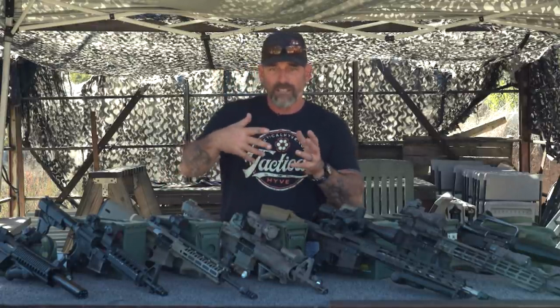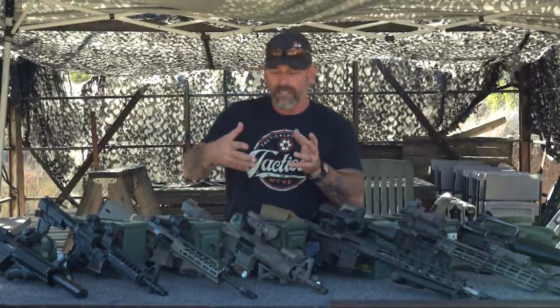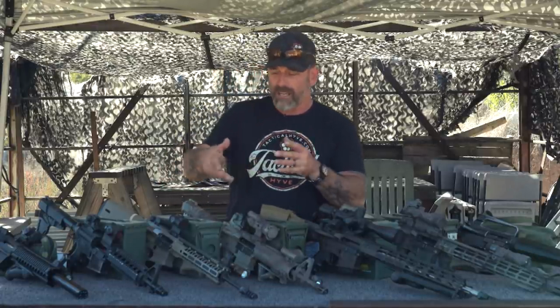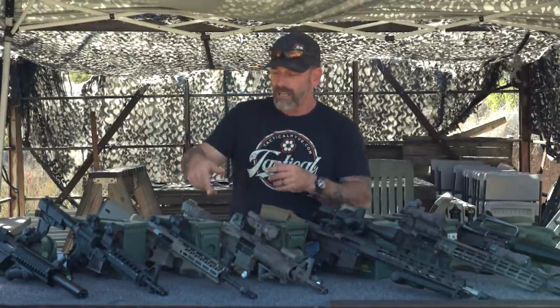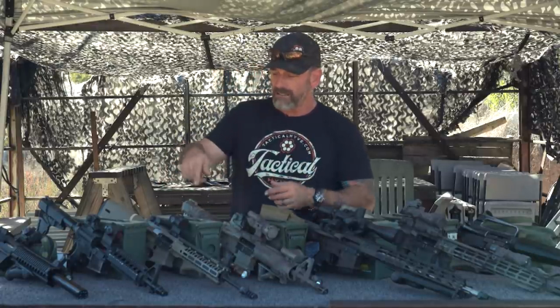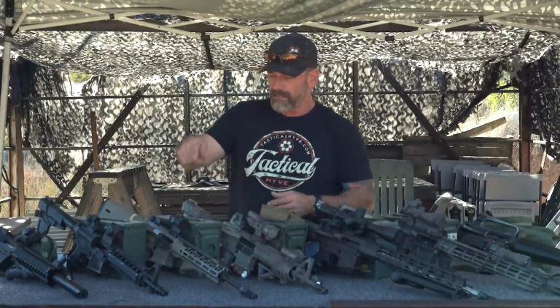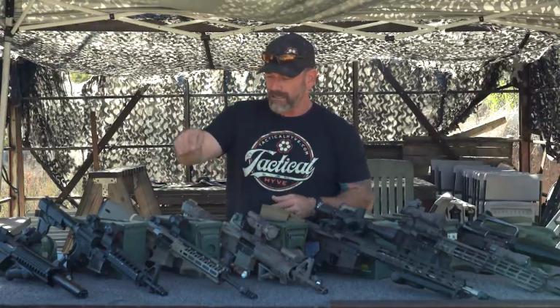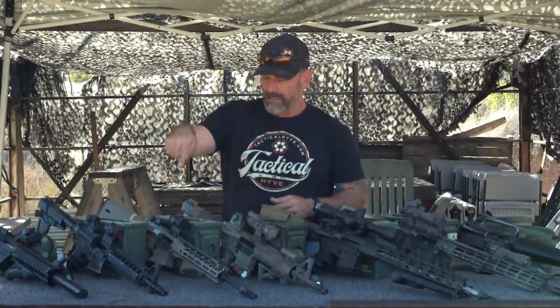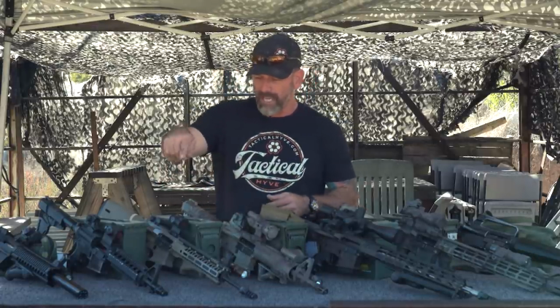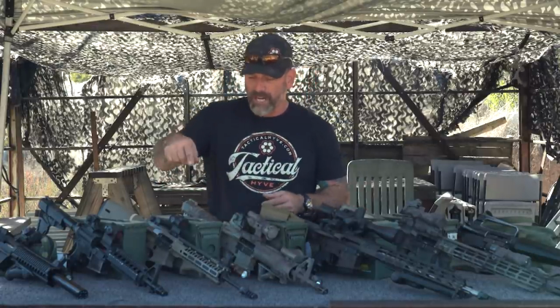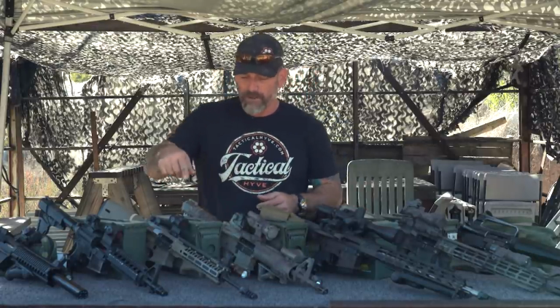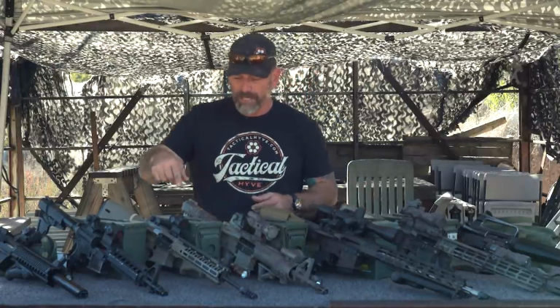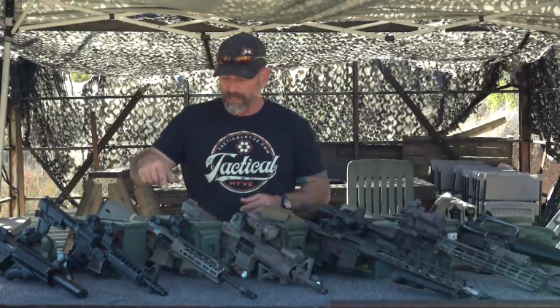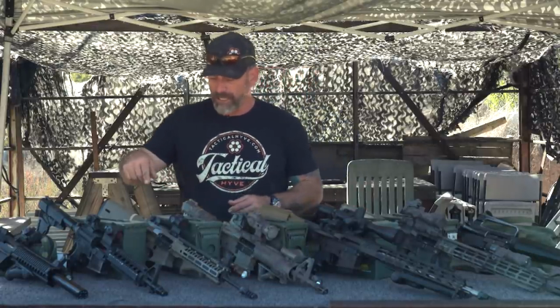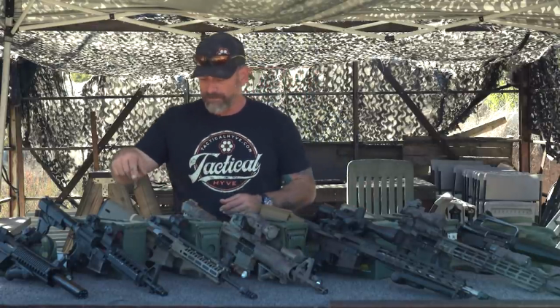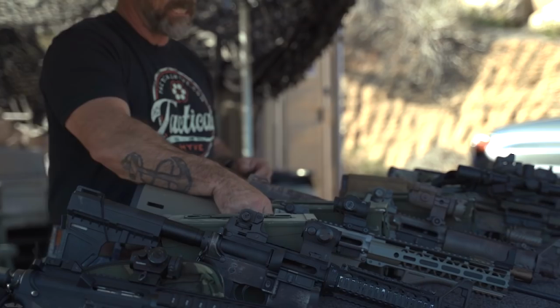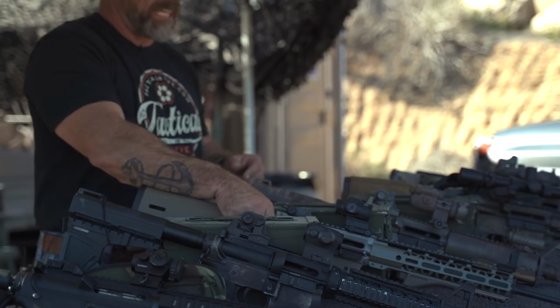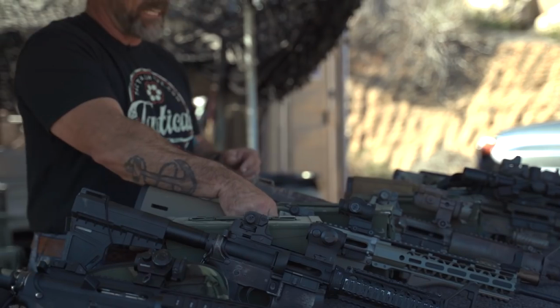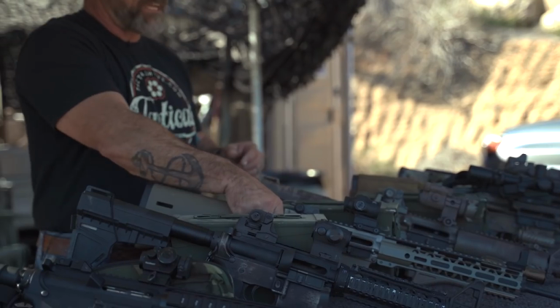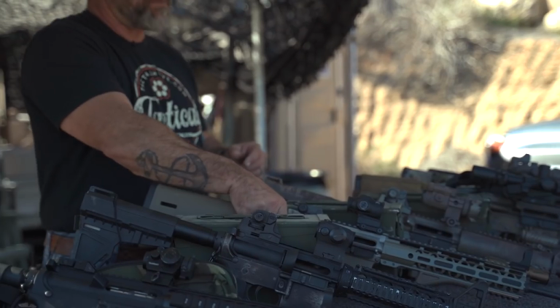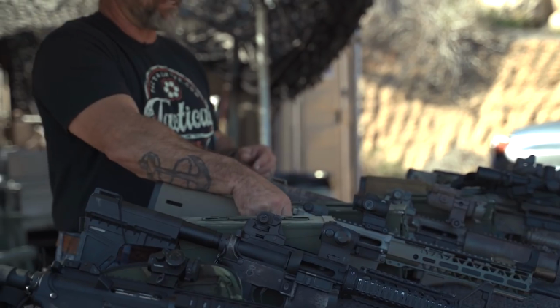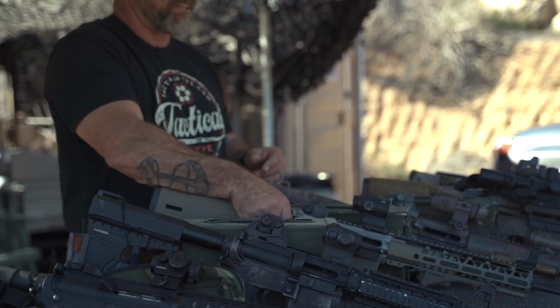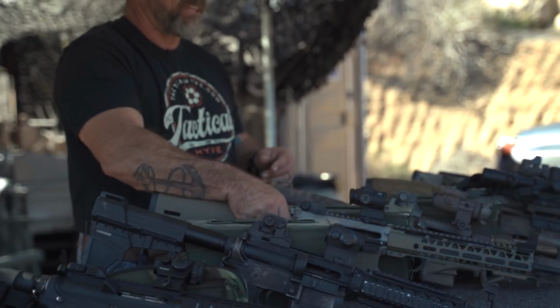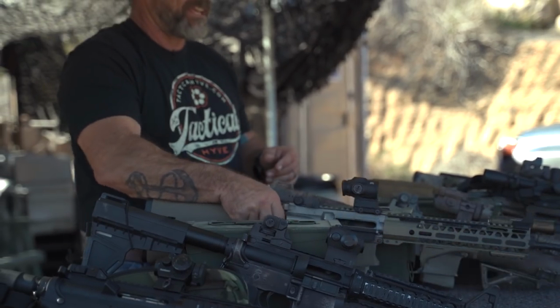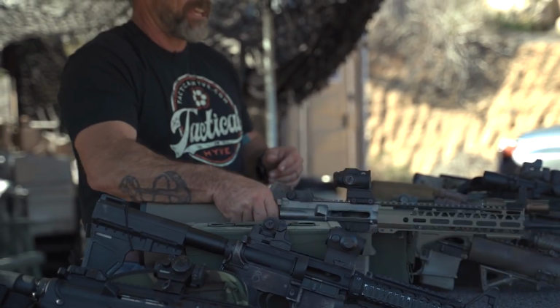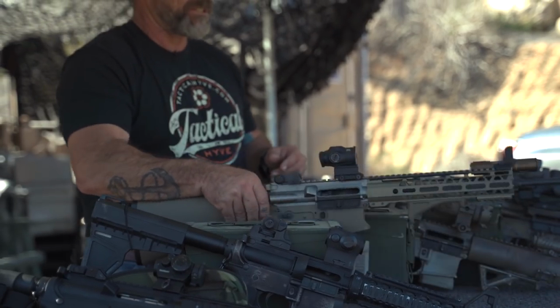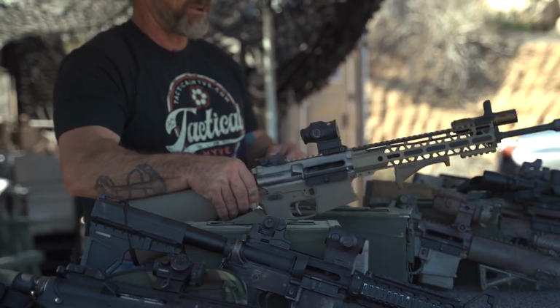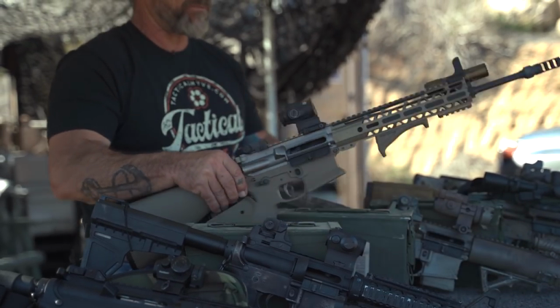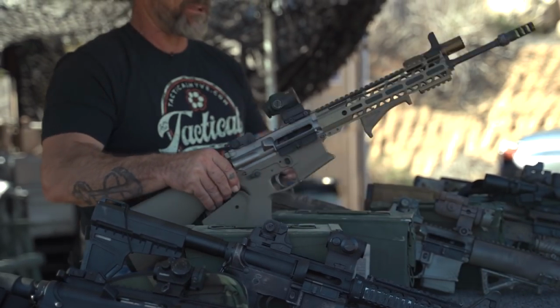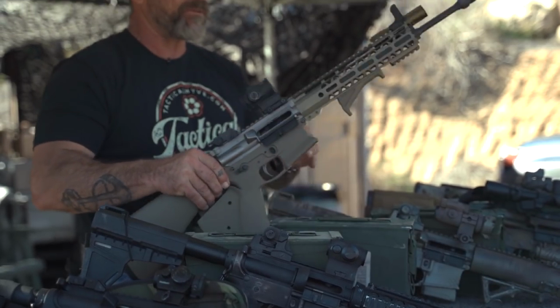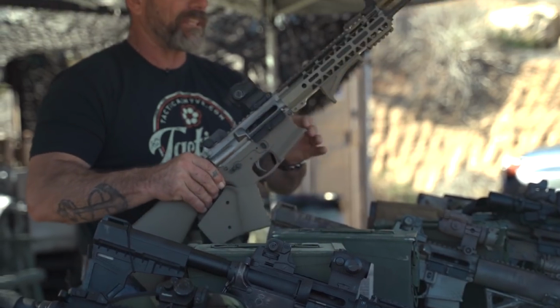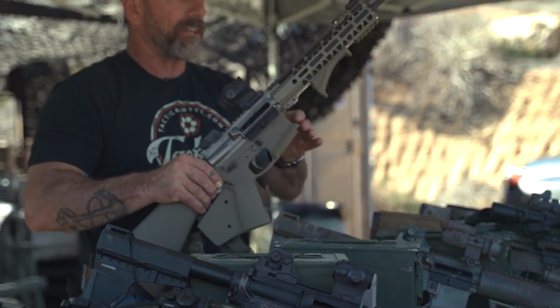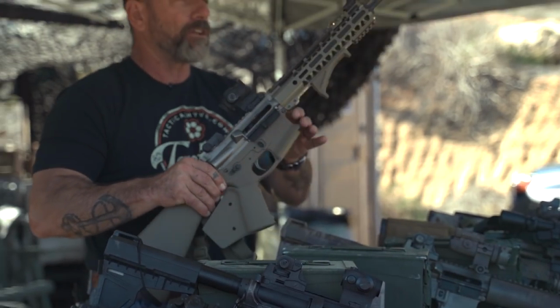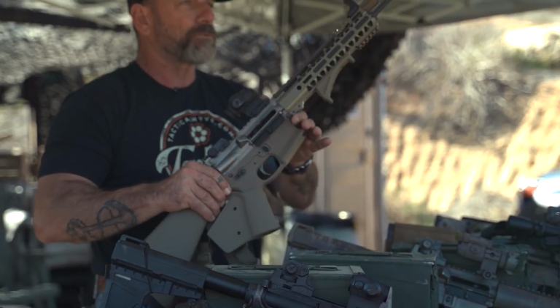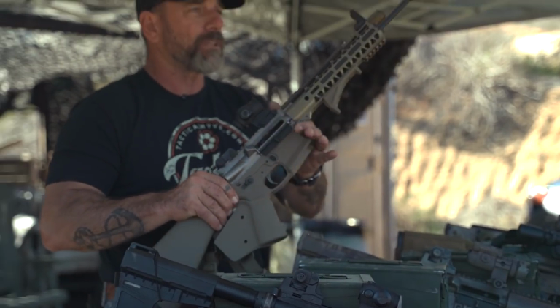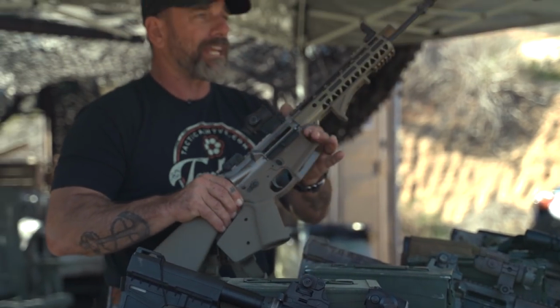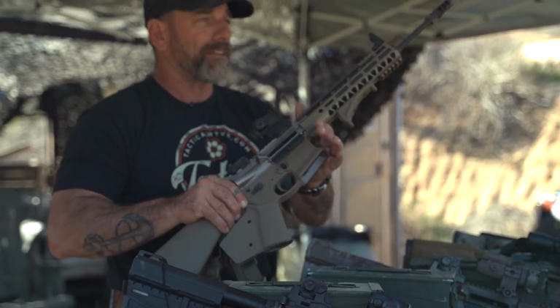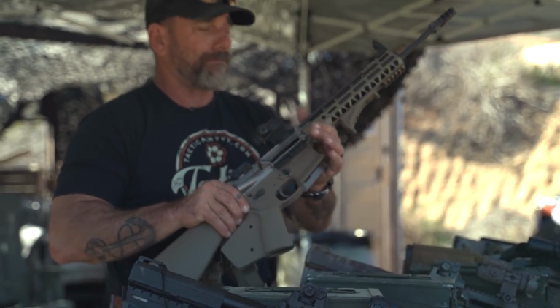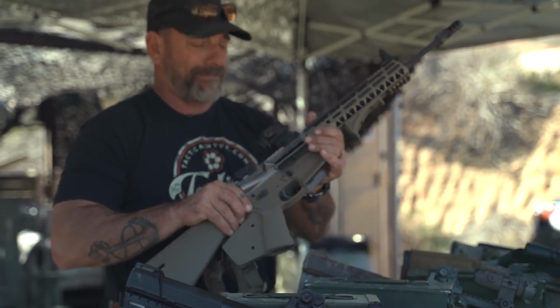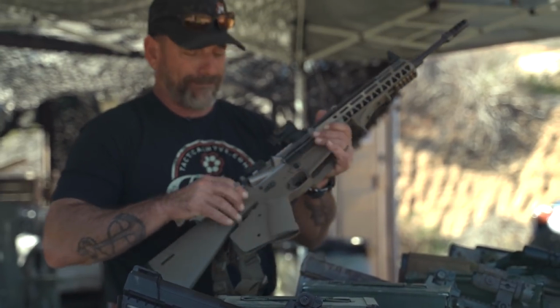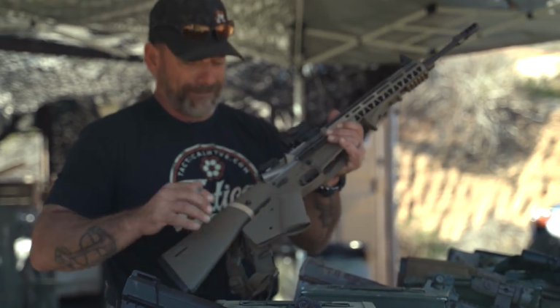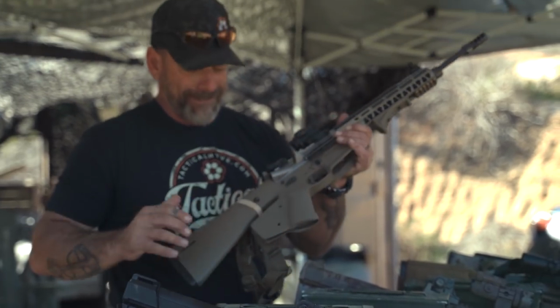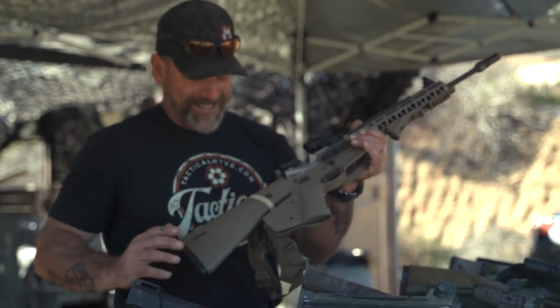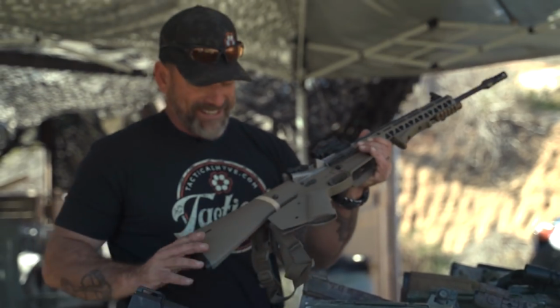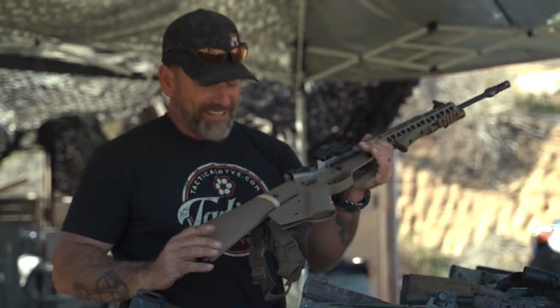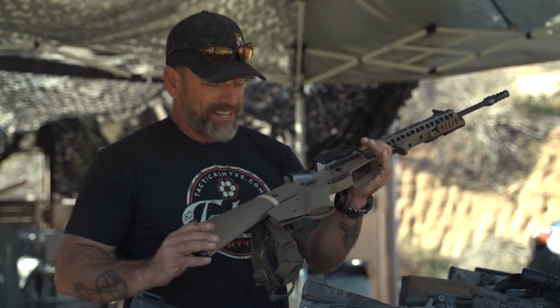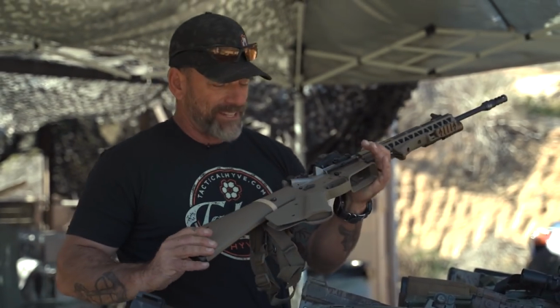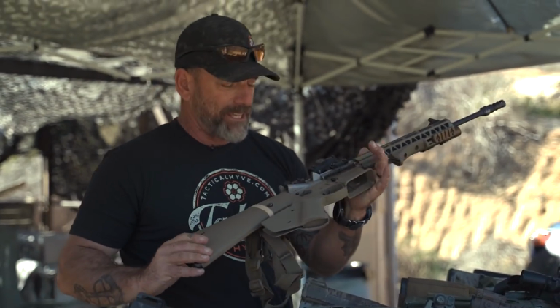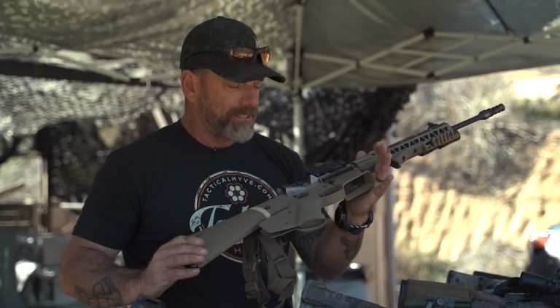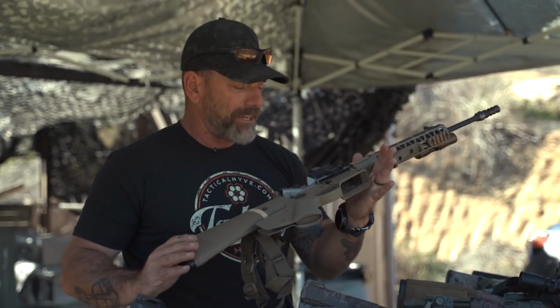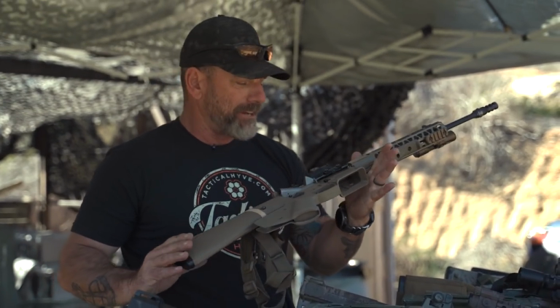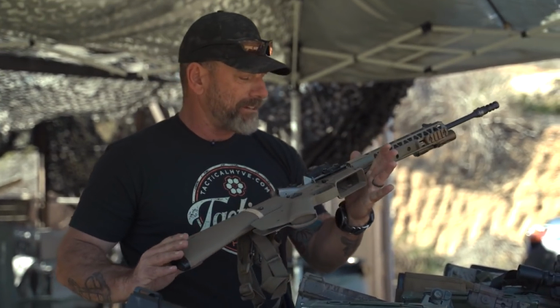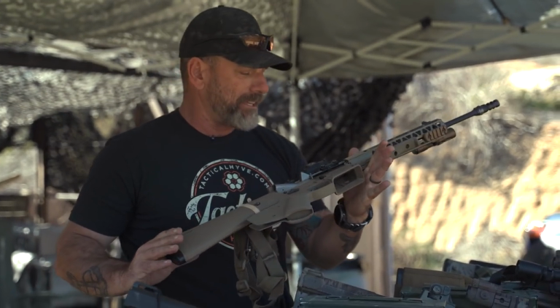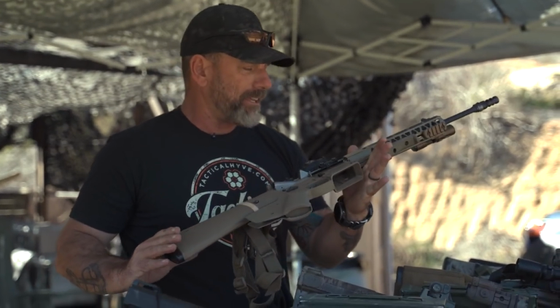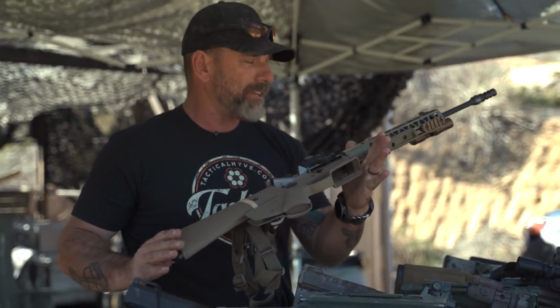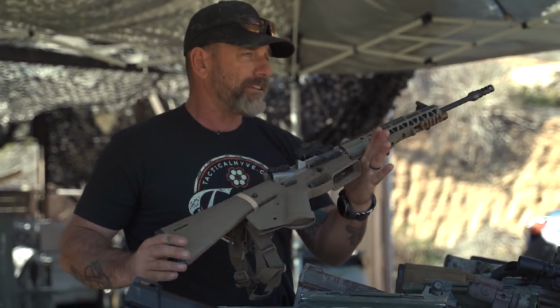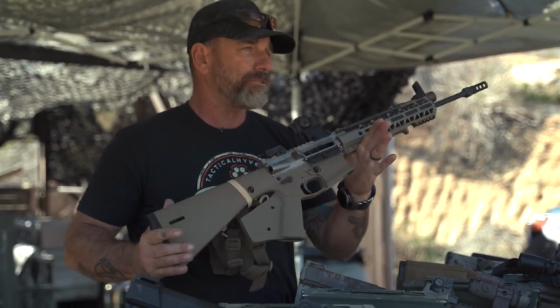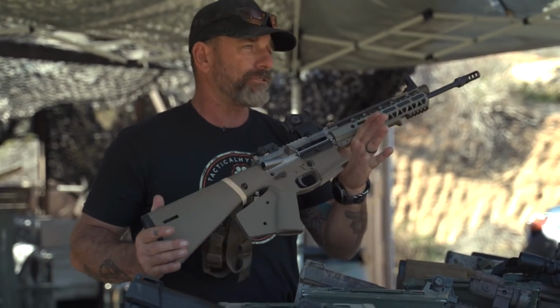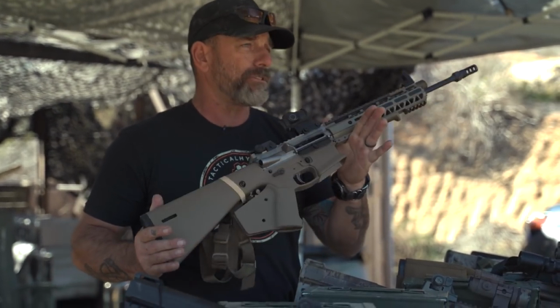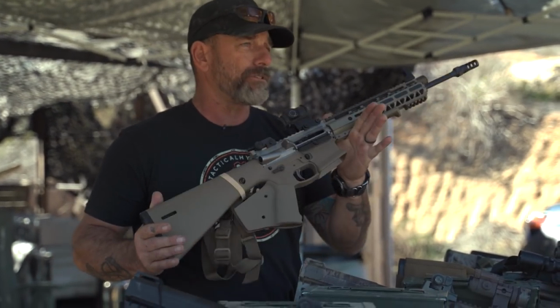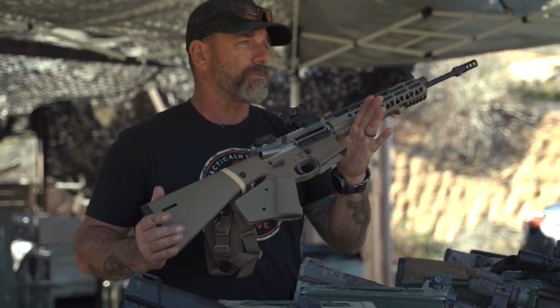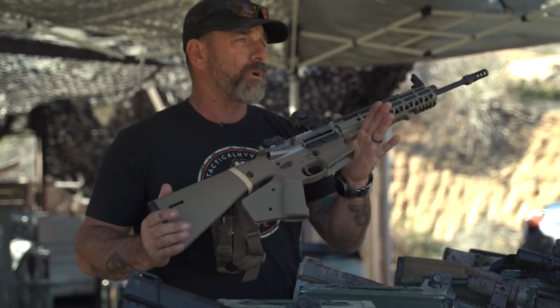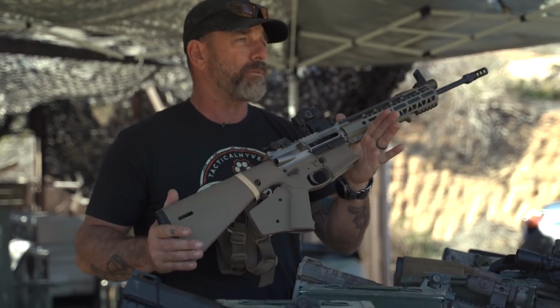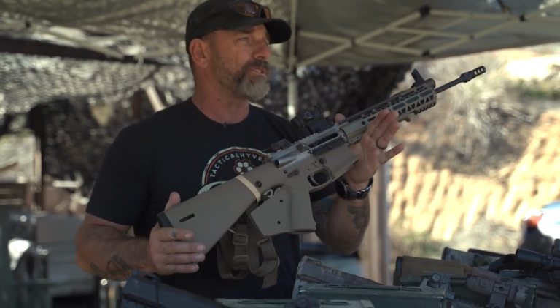We turned in our MP5s and picked up — not this one, but the next generation which had the CAC rail on it. Lately I've been experimenting with the ultralight.